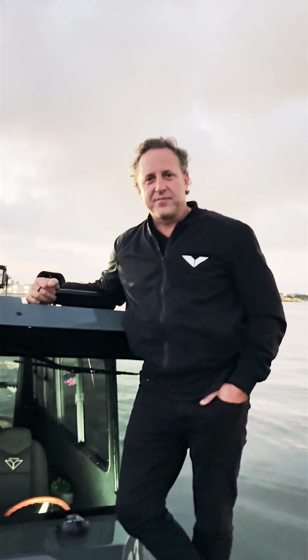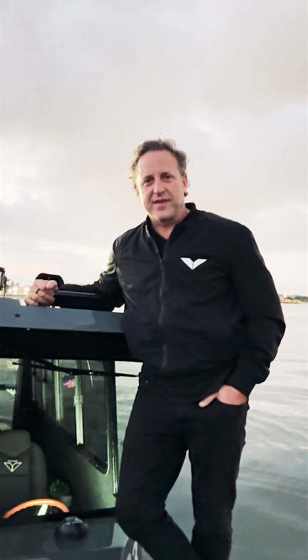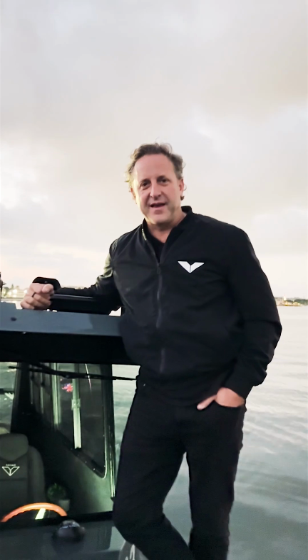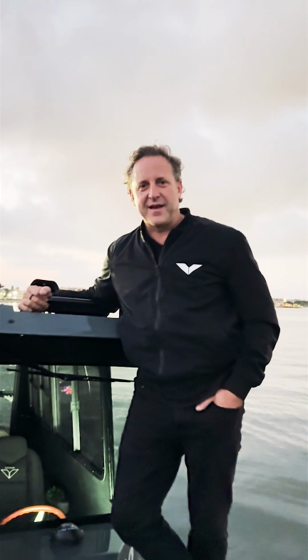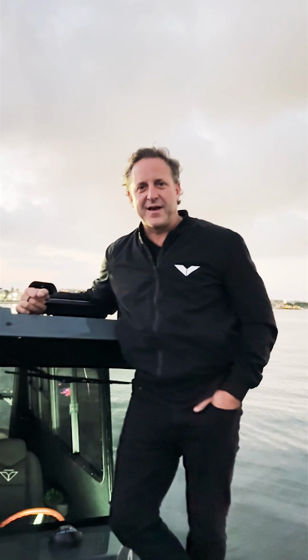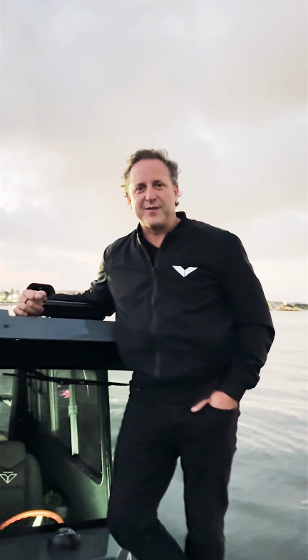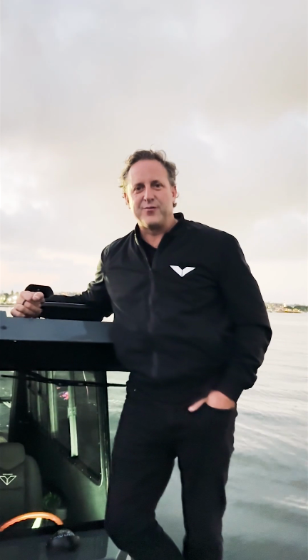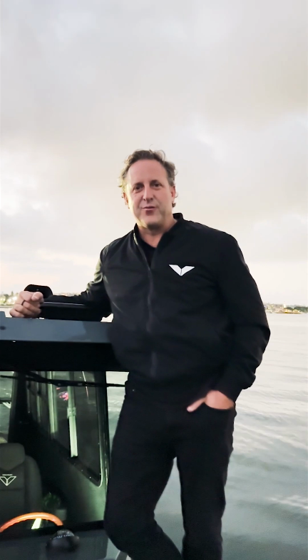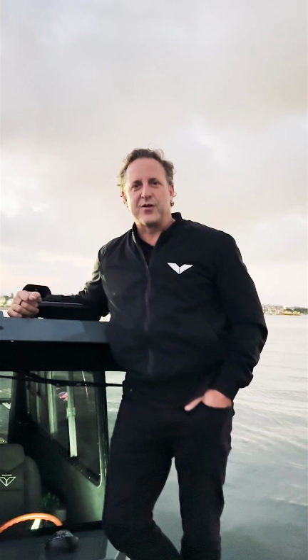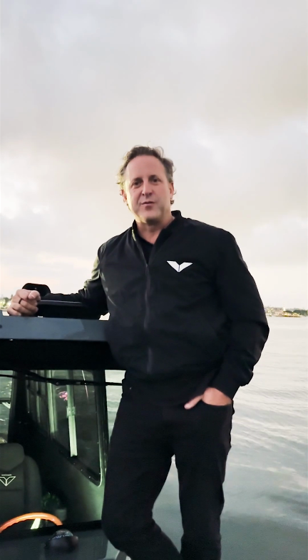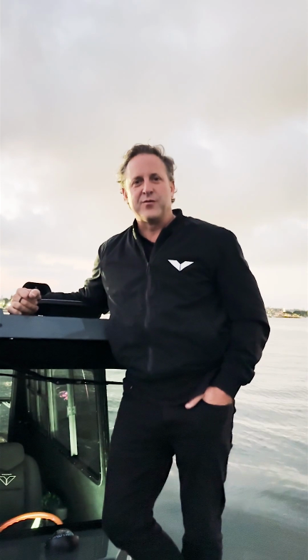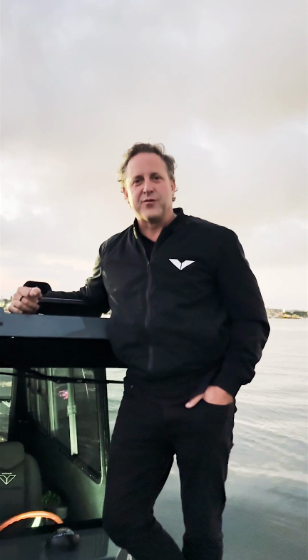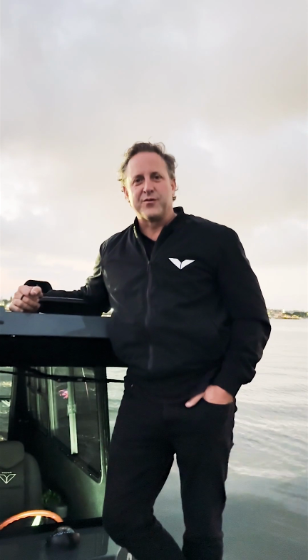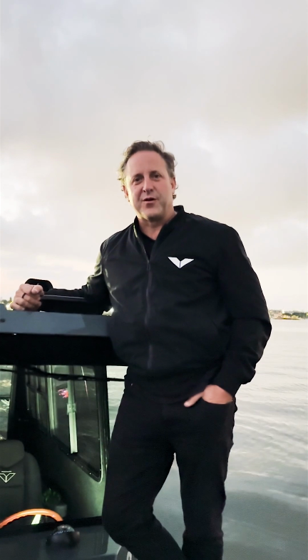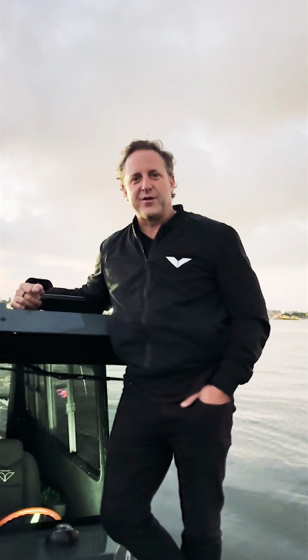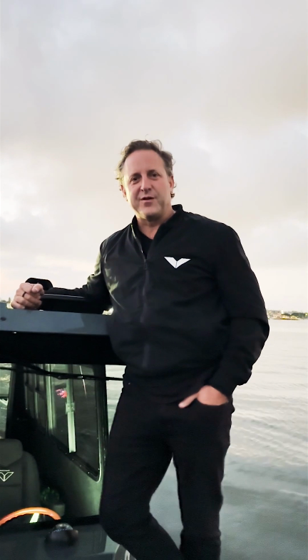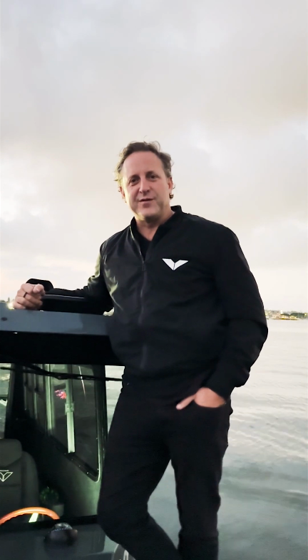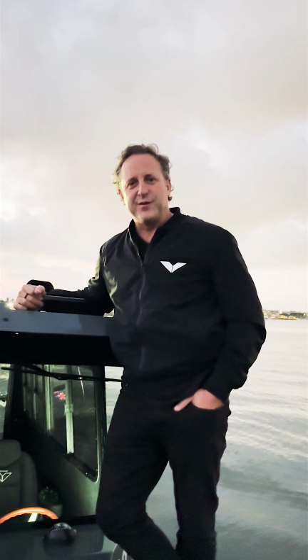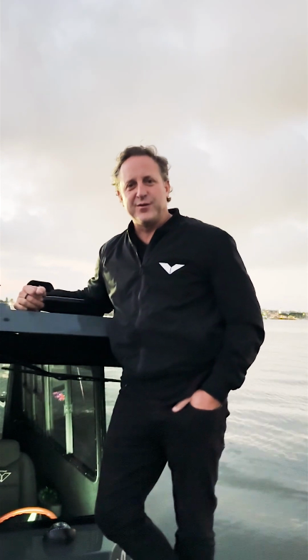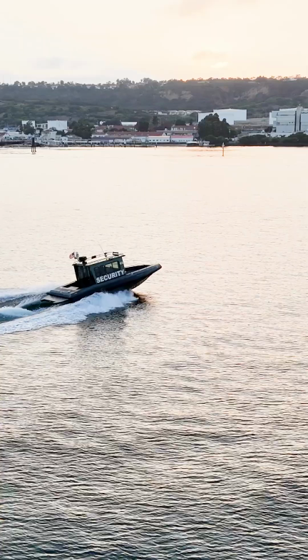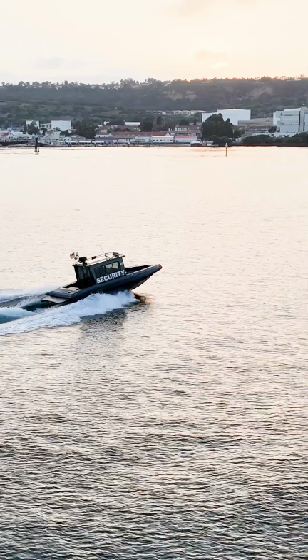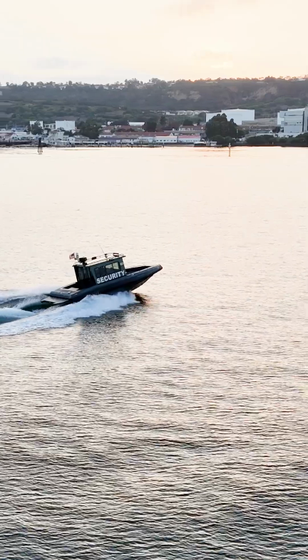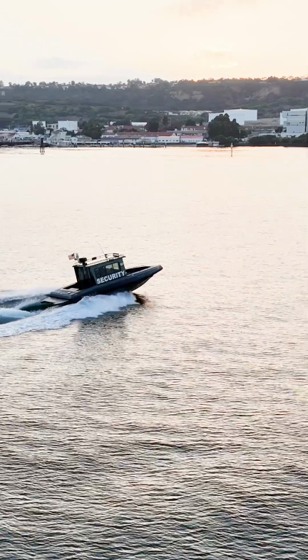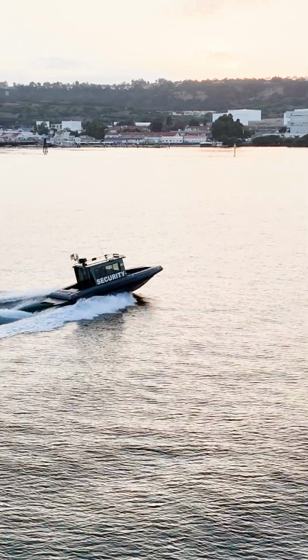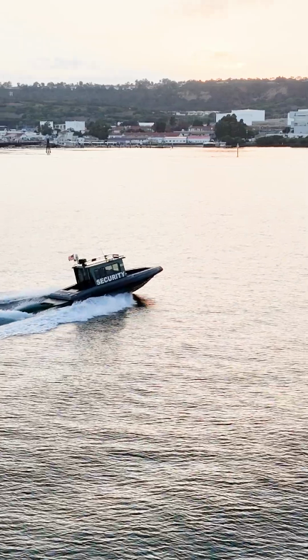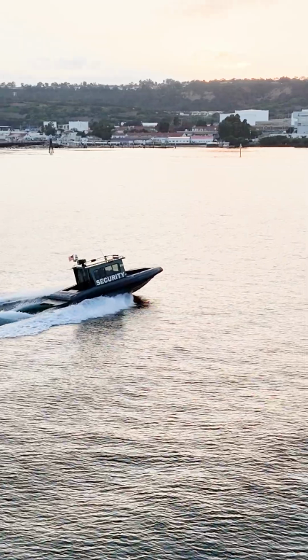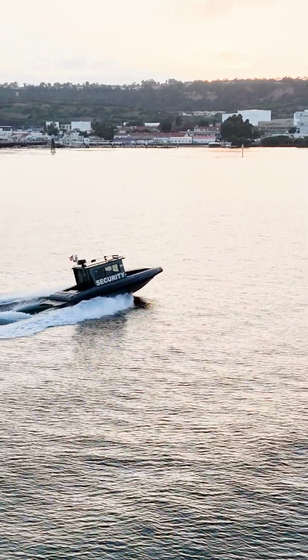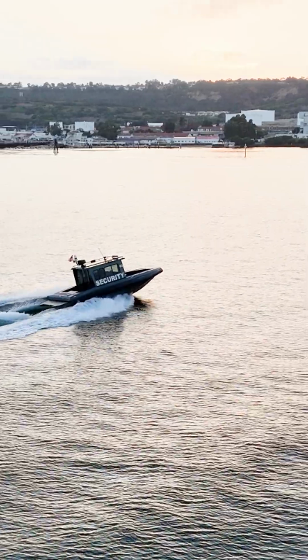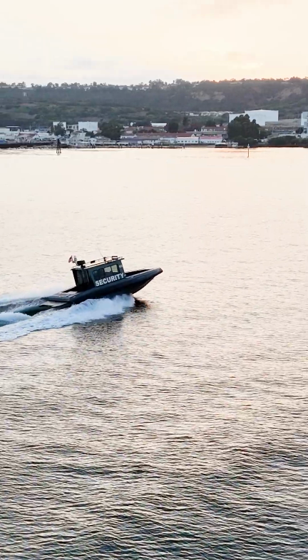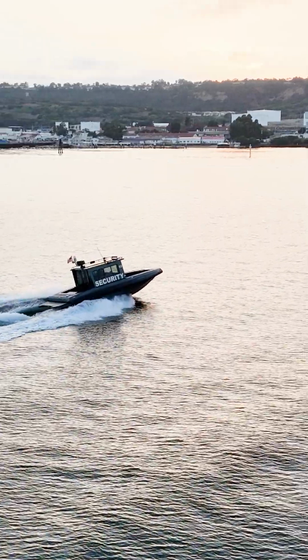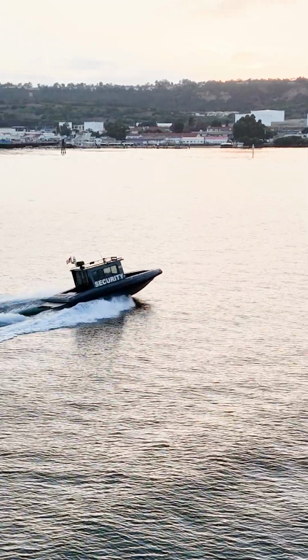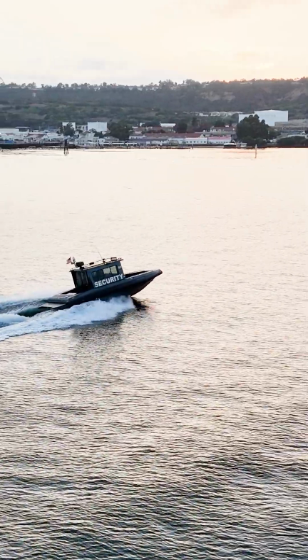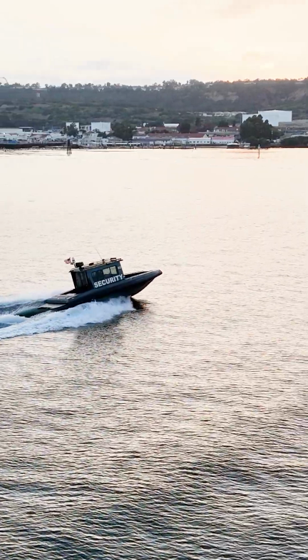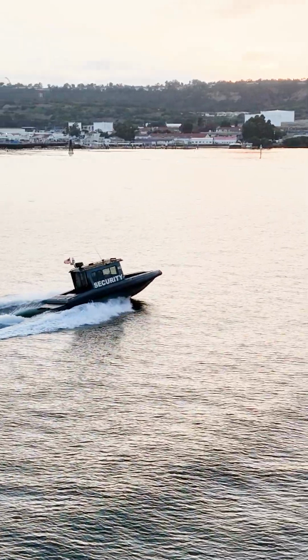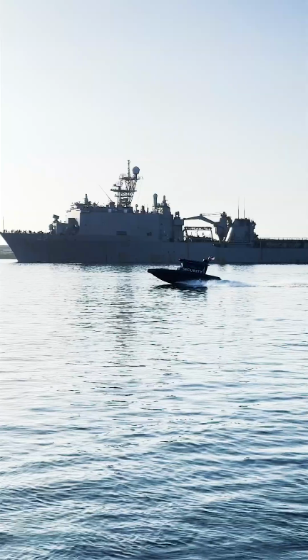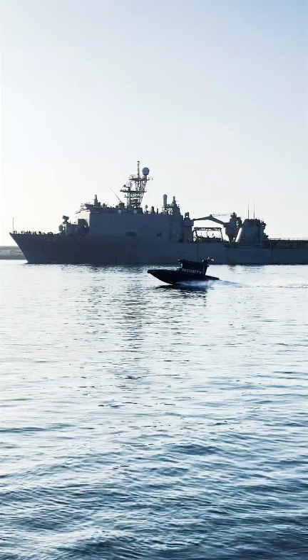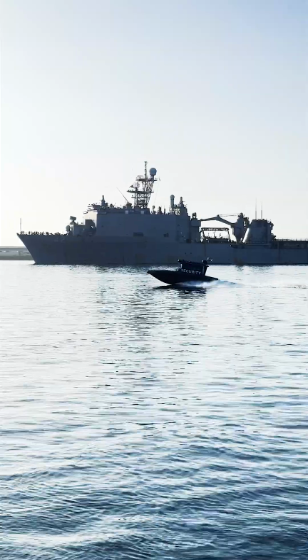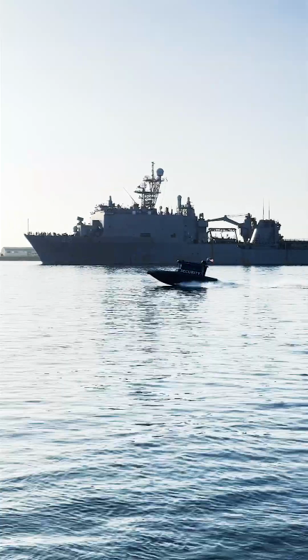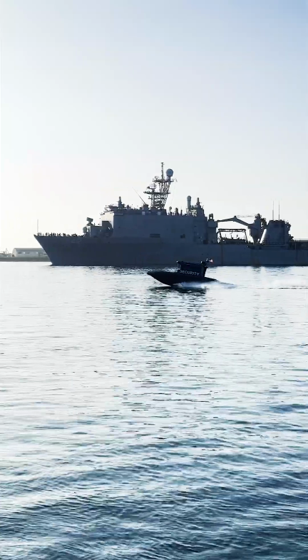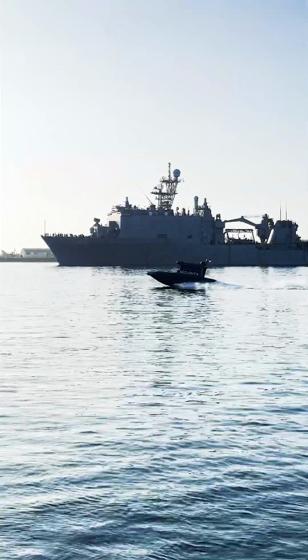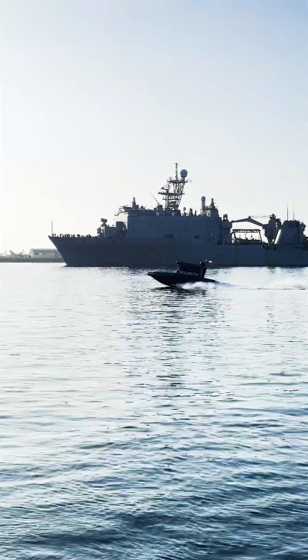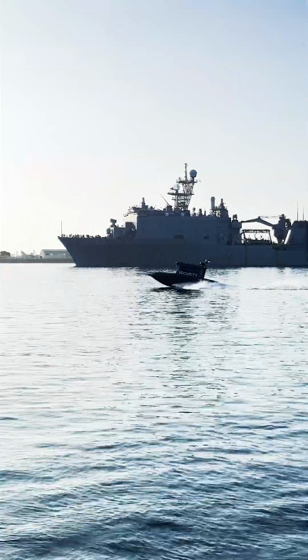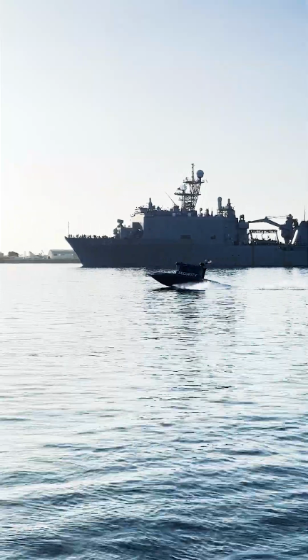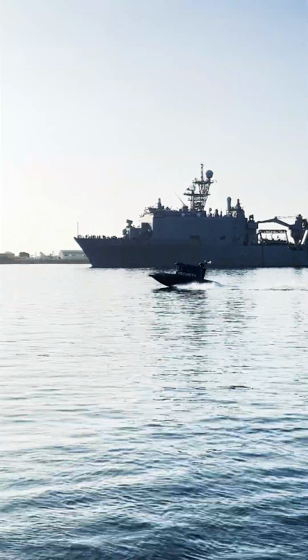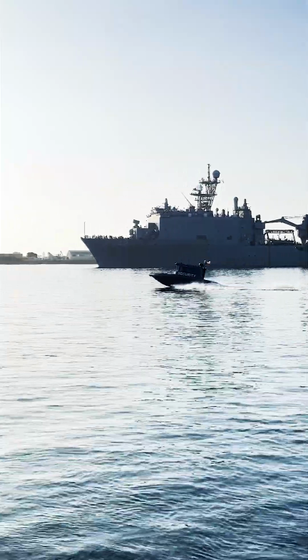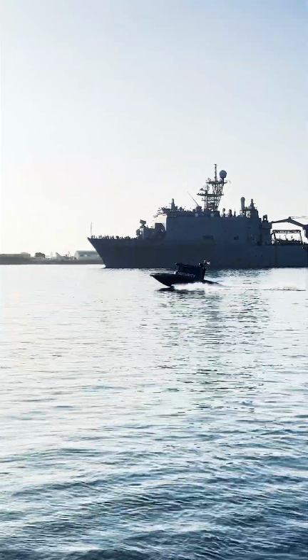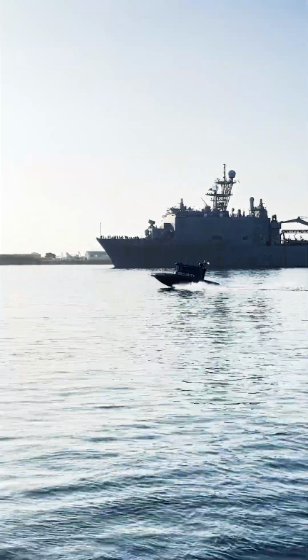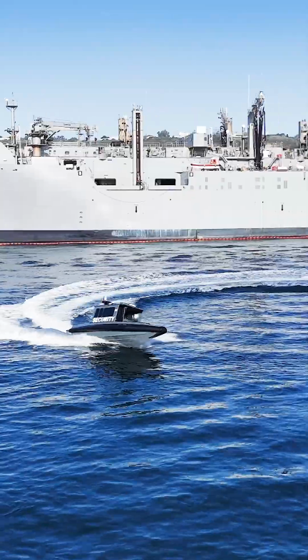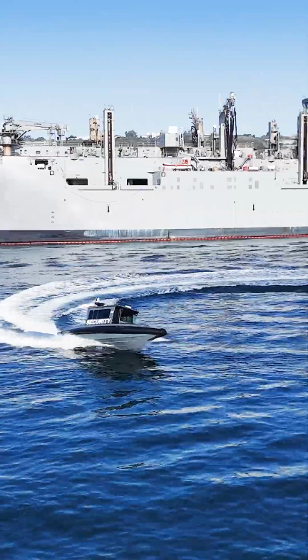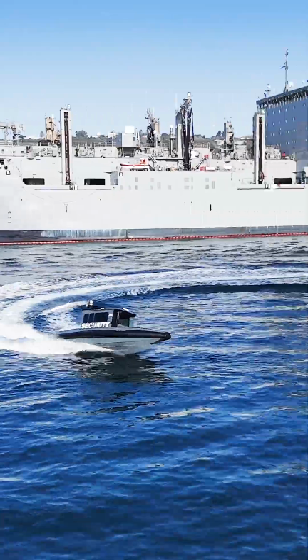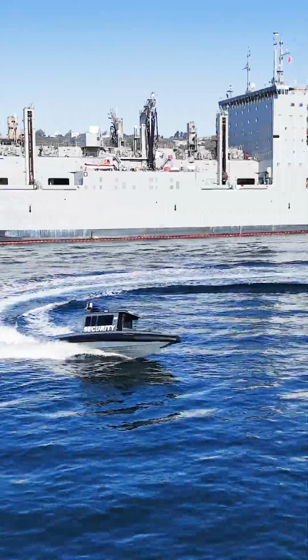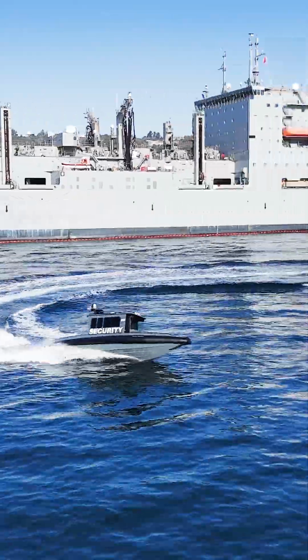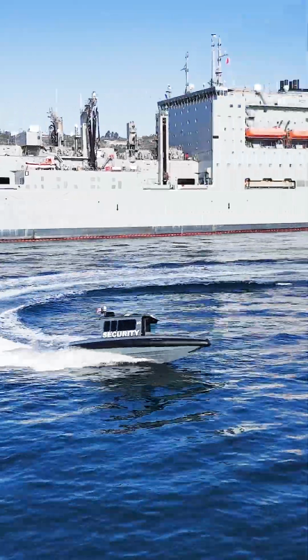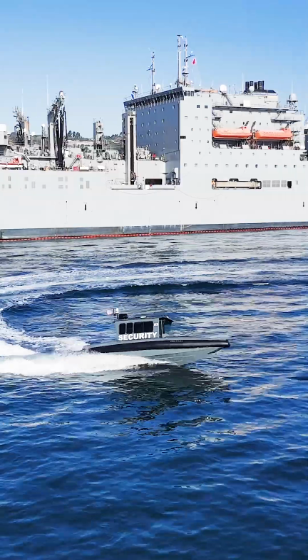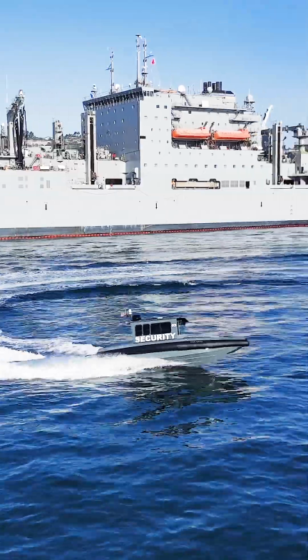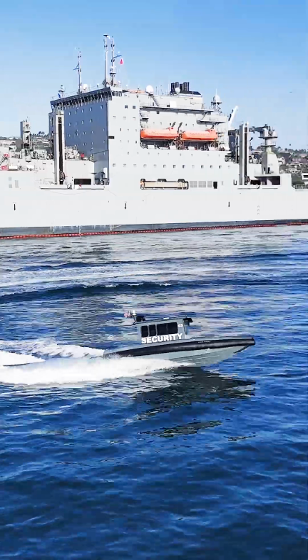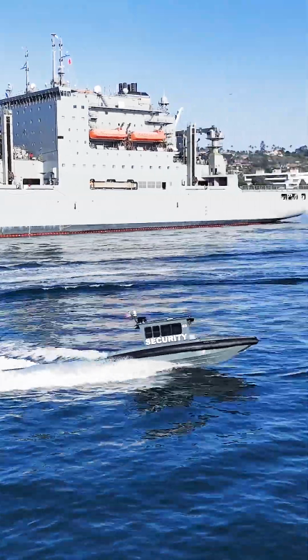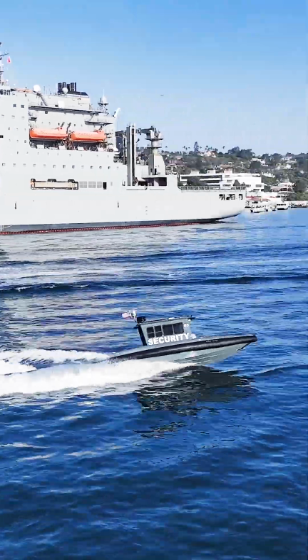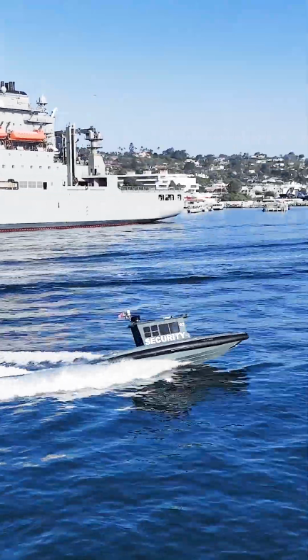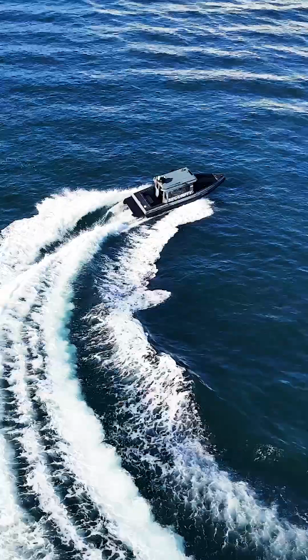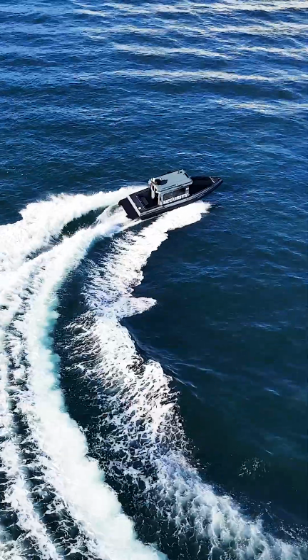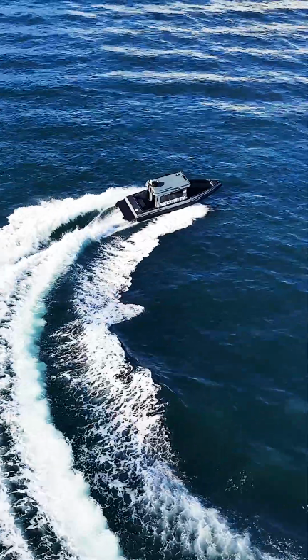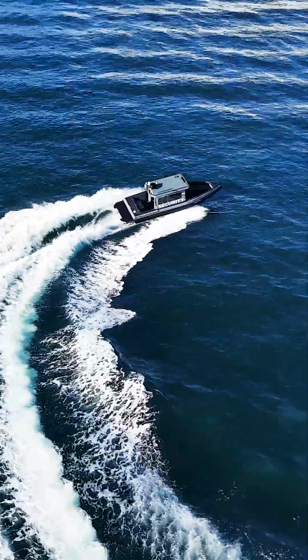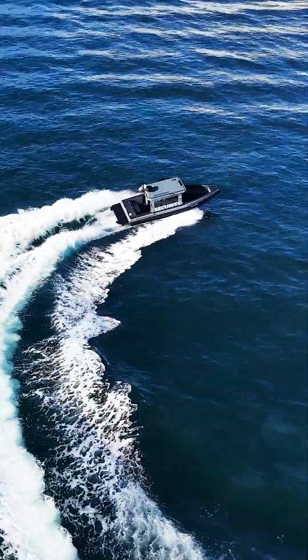Hey guys, welcome to Voltari's new pilot house patrol boat. It is currently the fastest accelerating patrol boat on the planet.